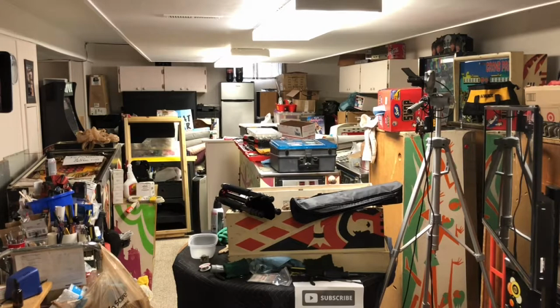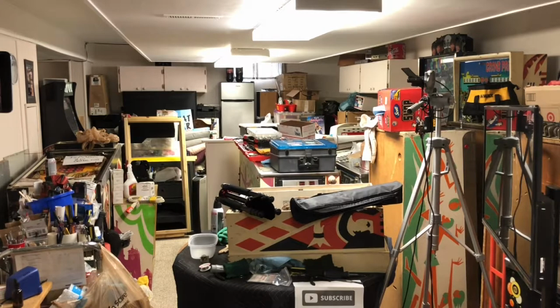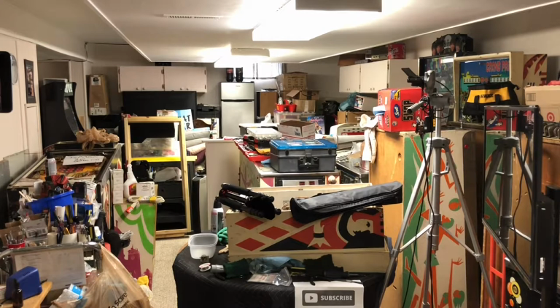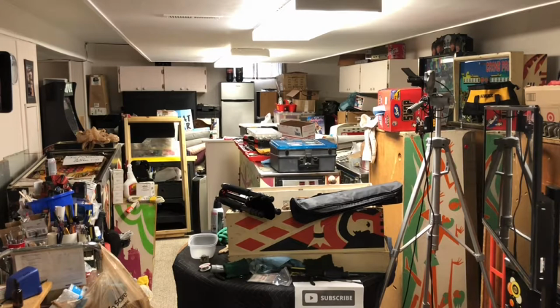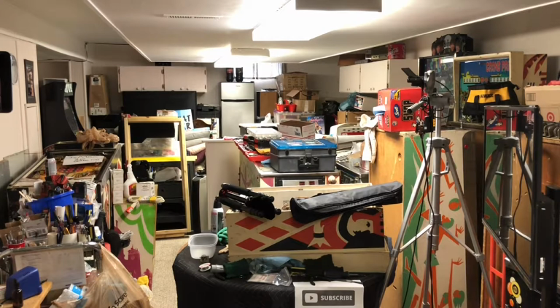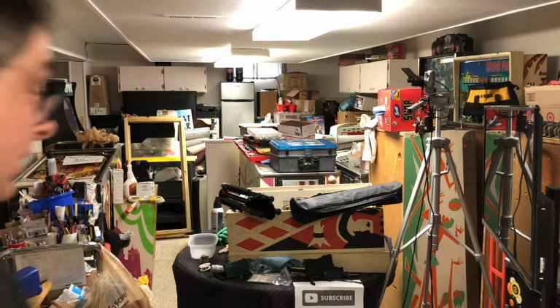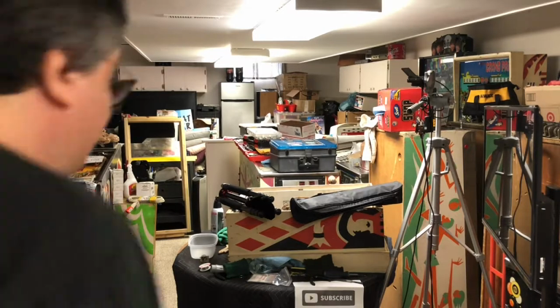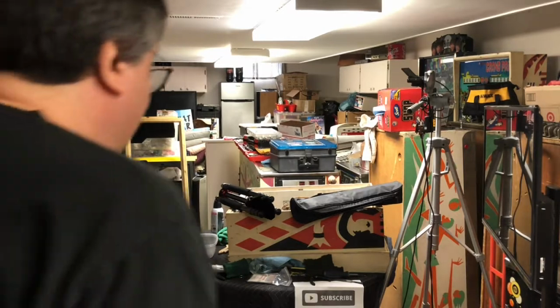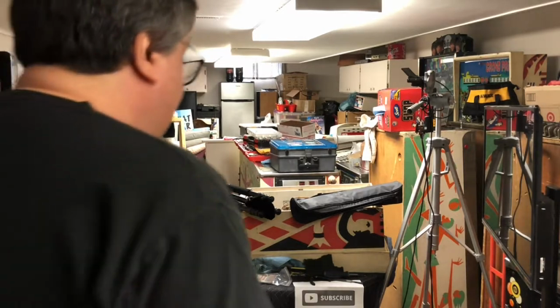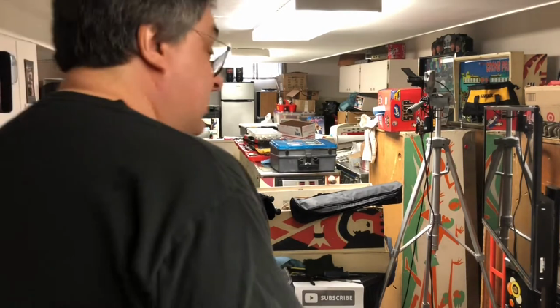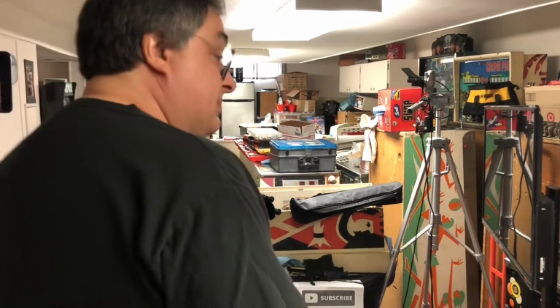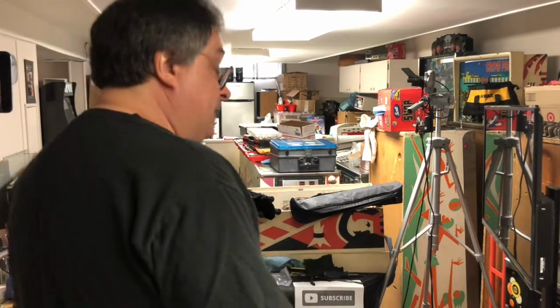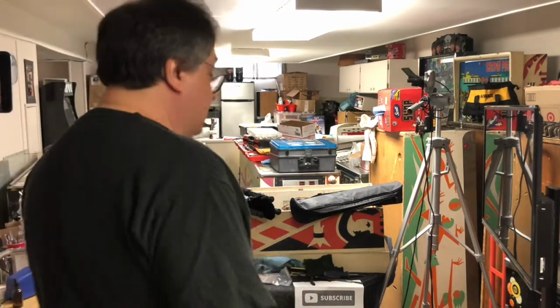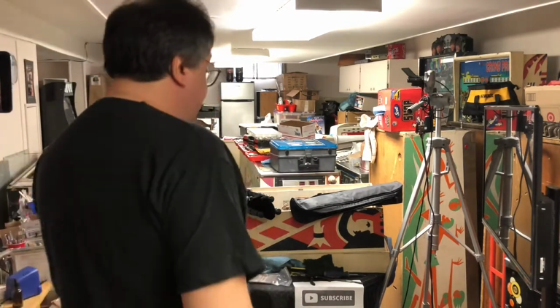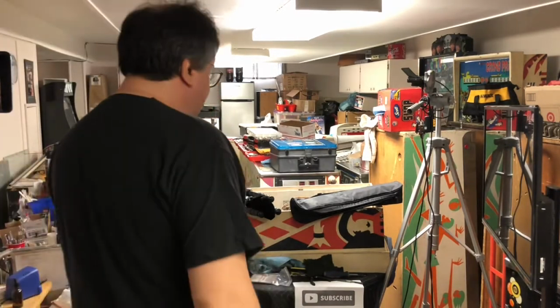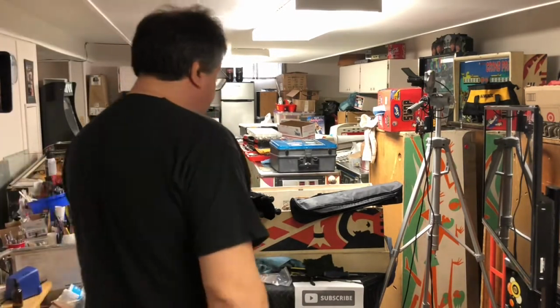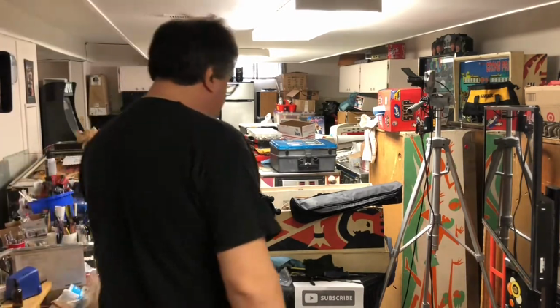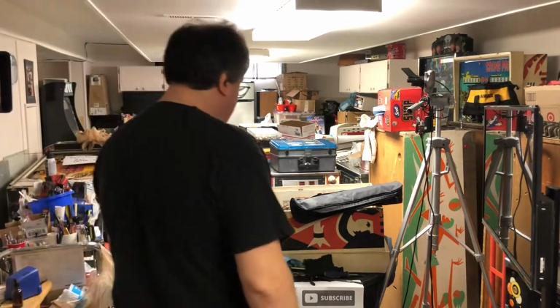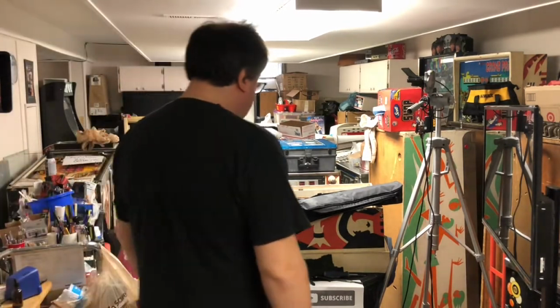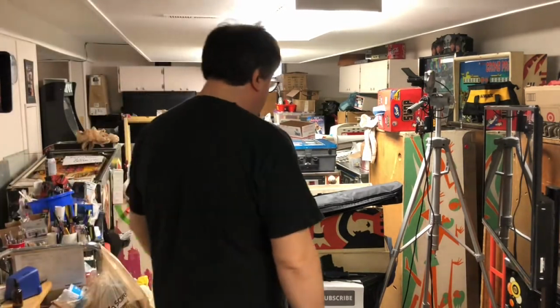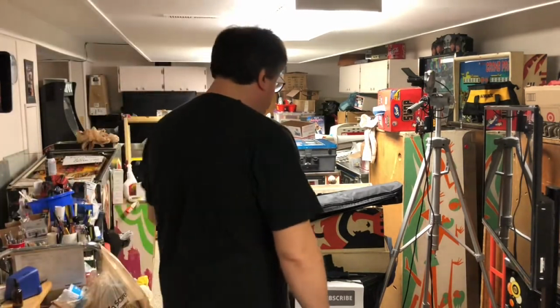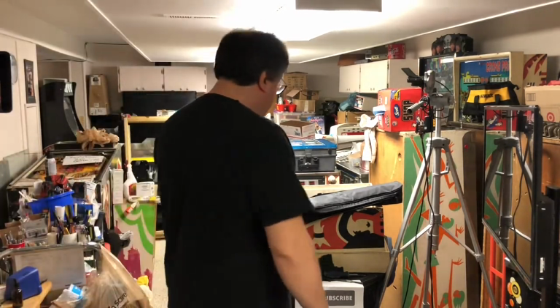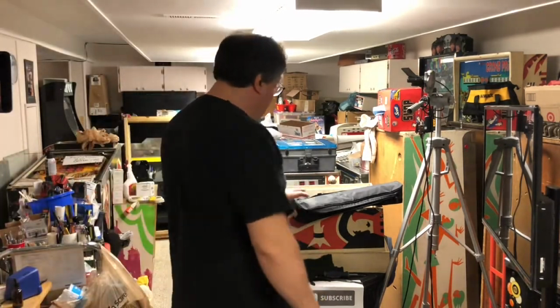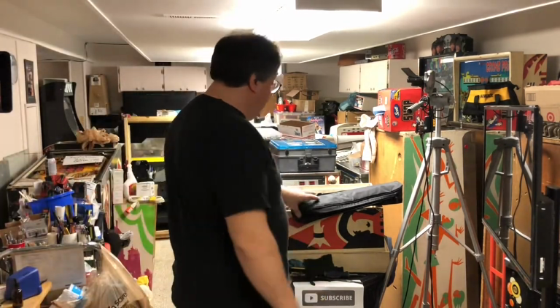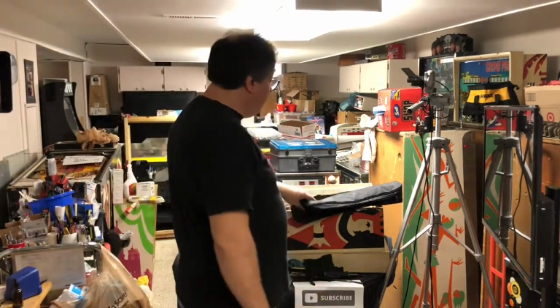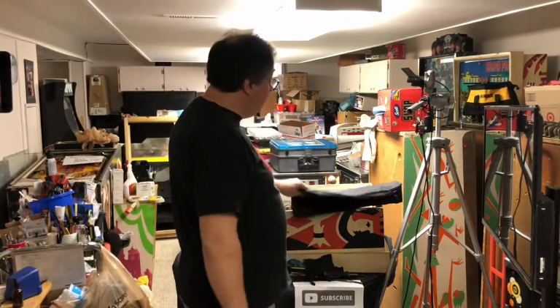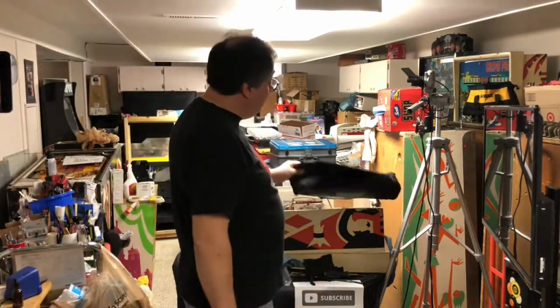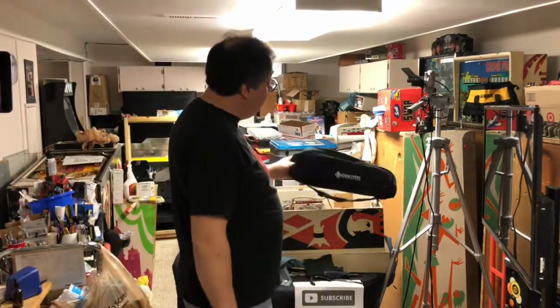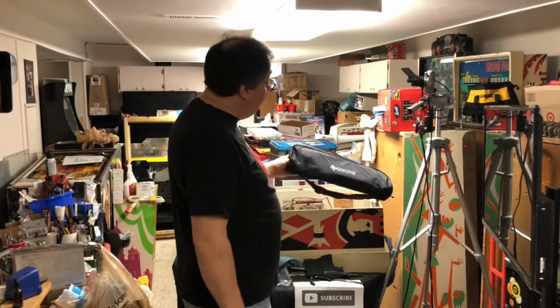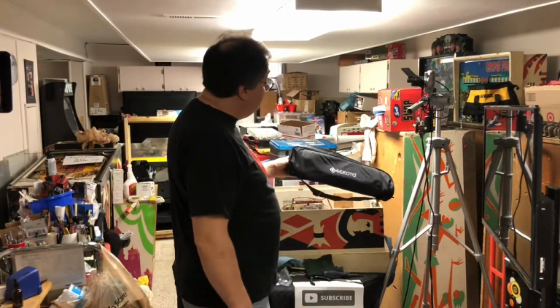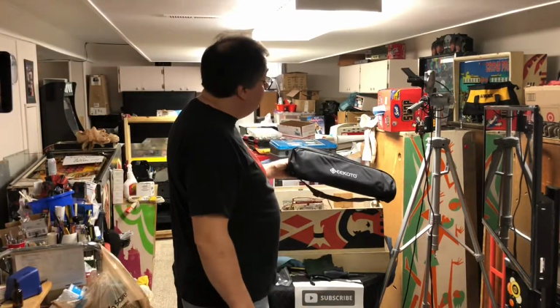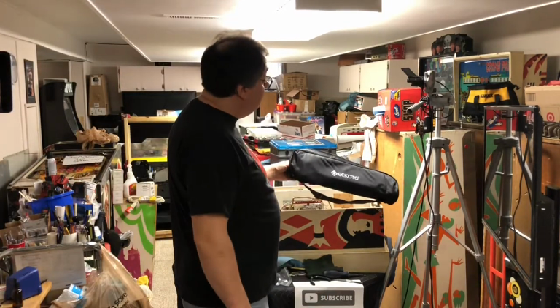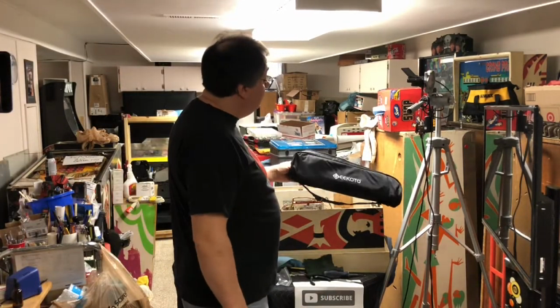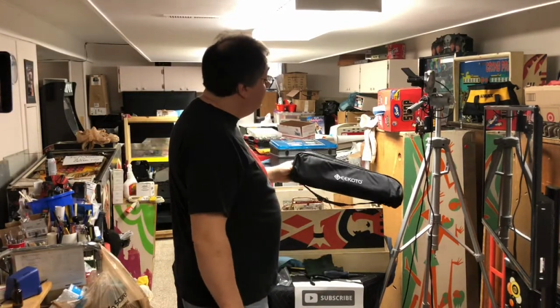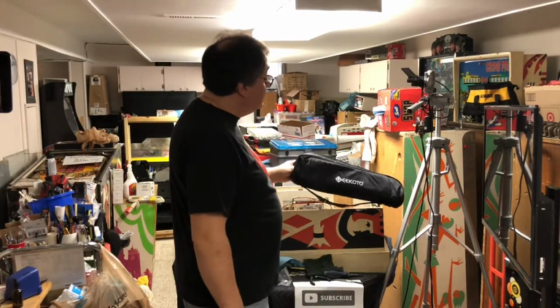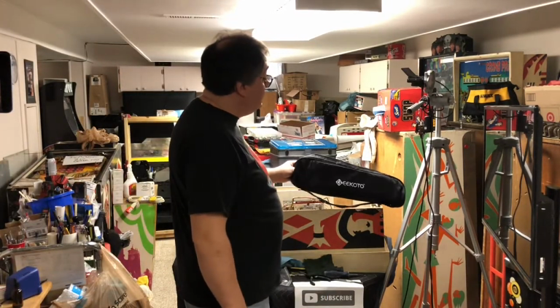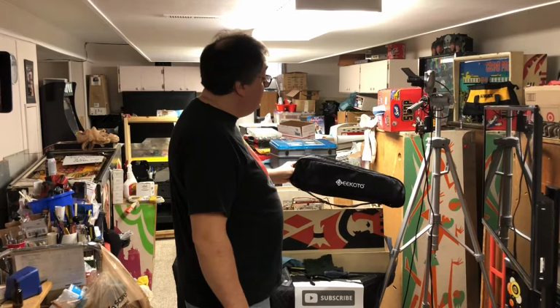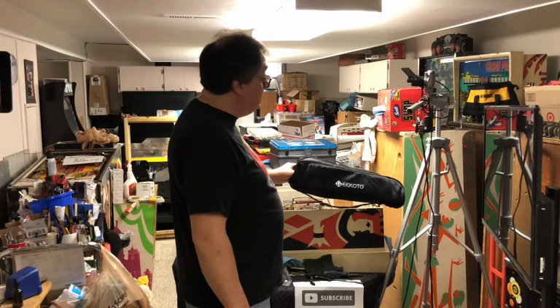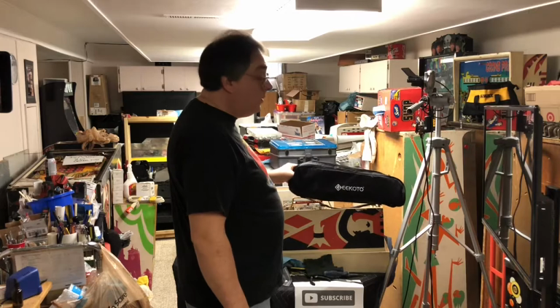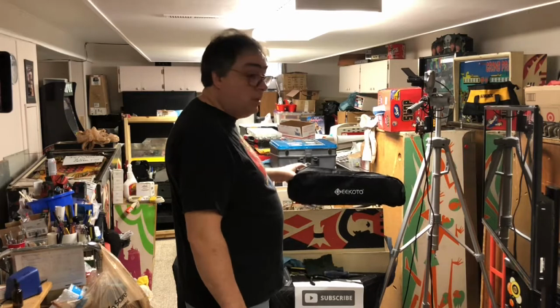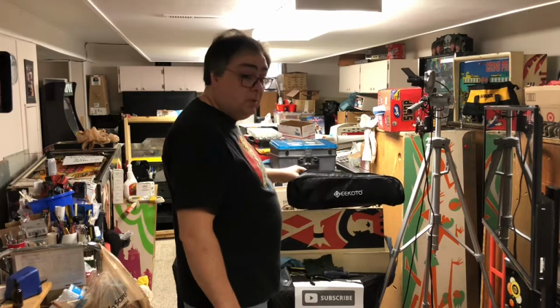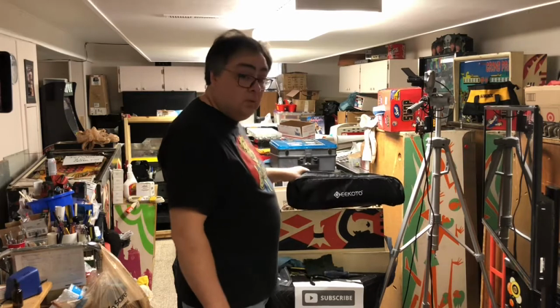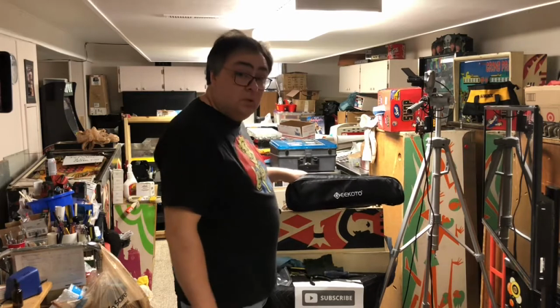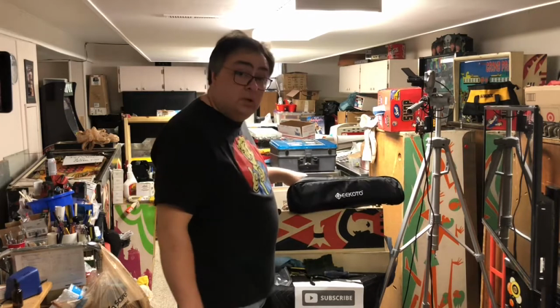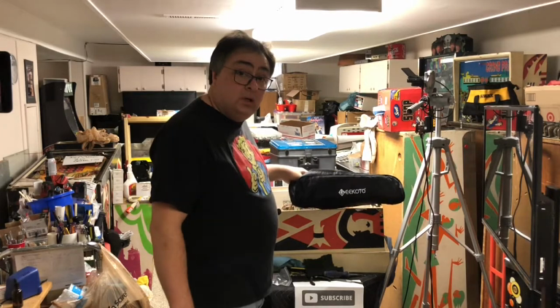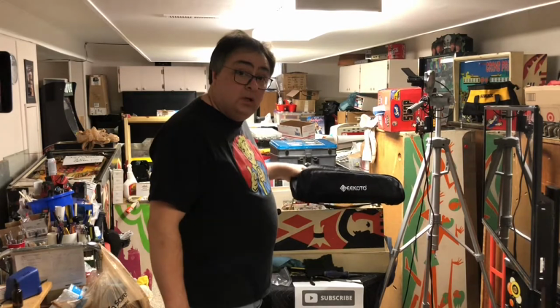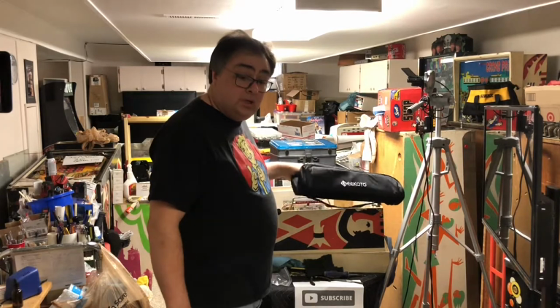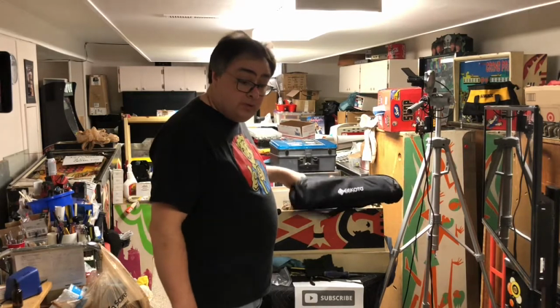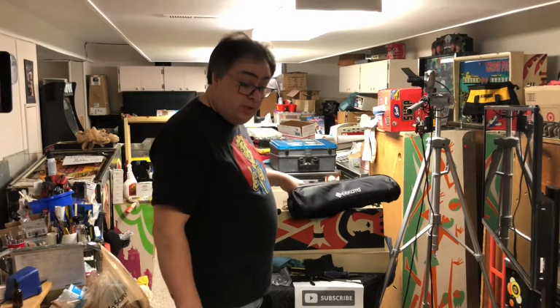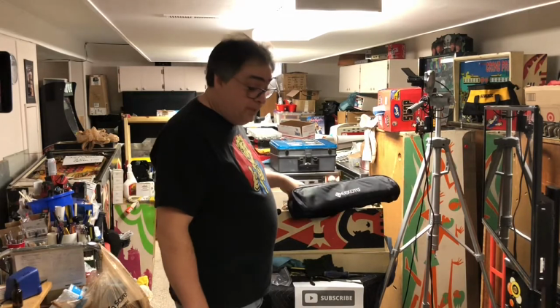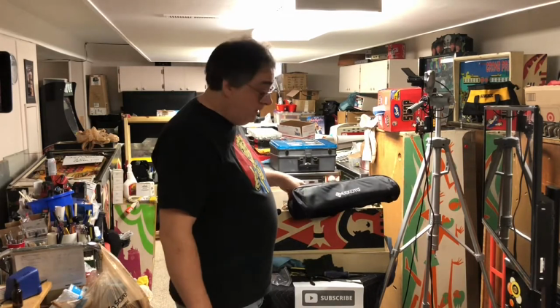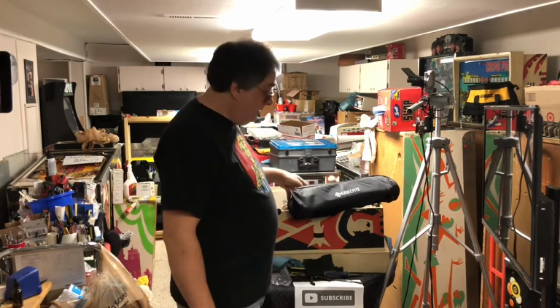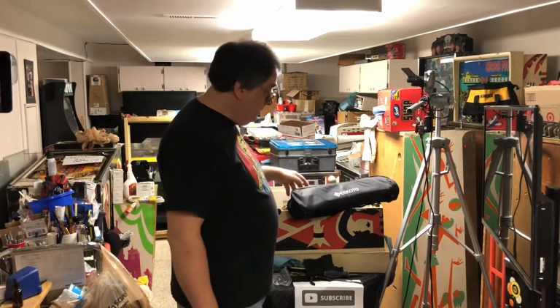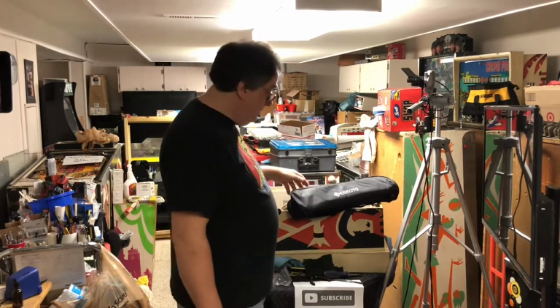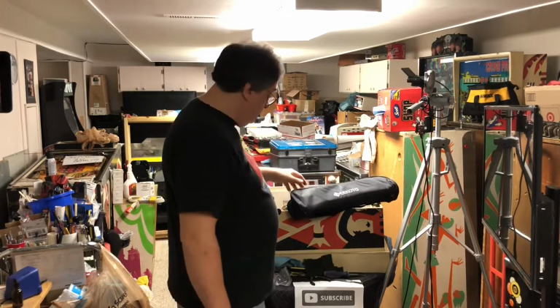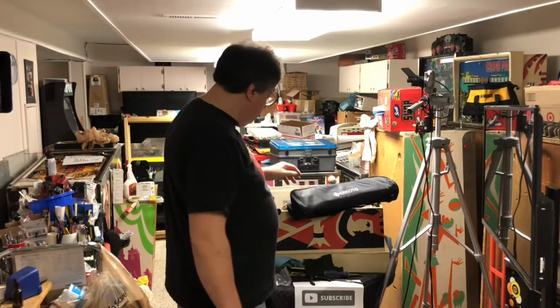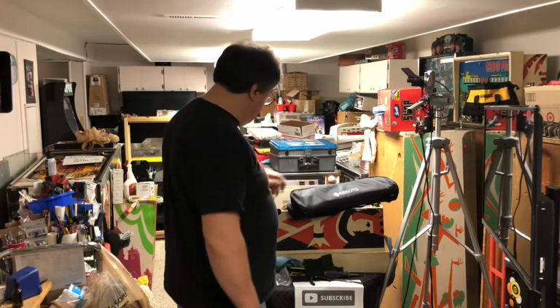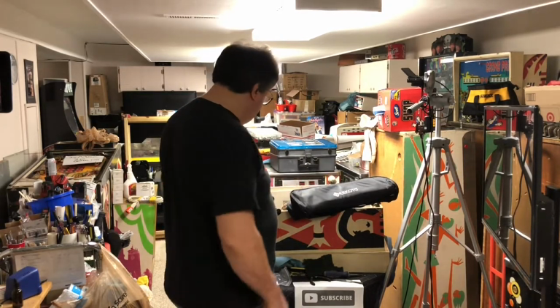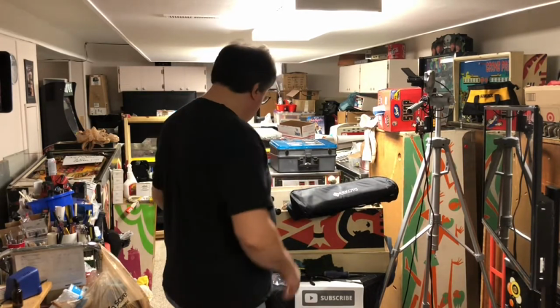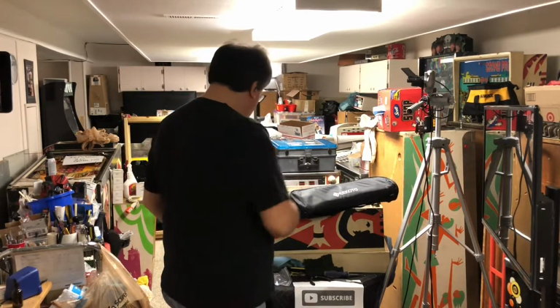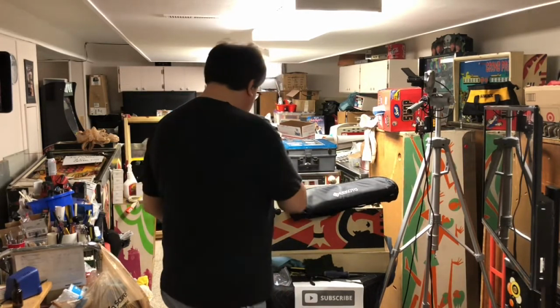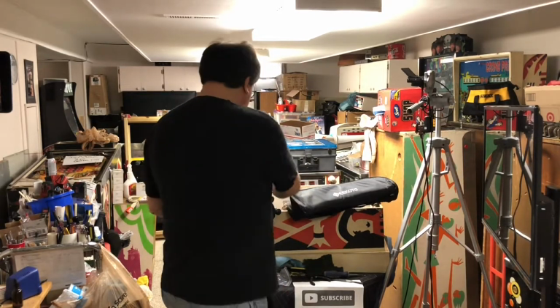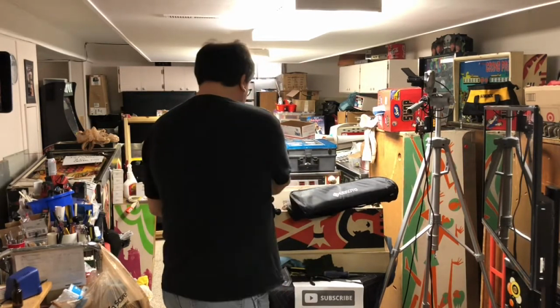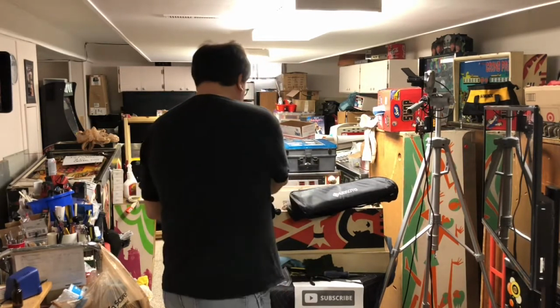Hi, welcome to Mark's Basement Arcade. Today we're gonna be reviewing this Ecoto tripod that I just opened up.